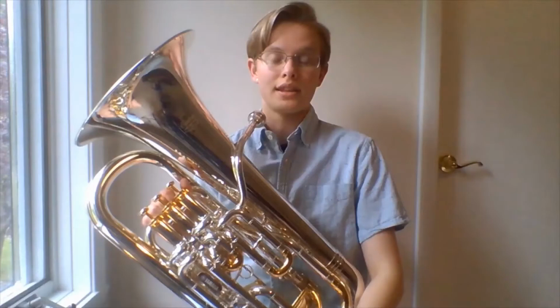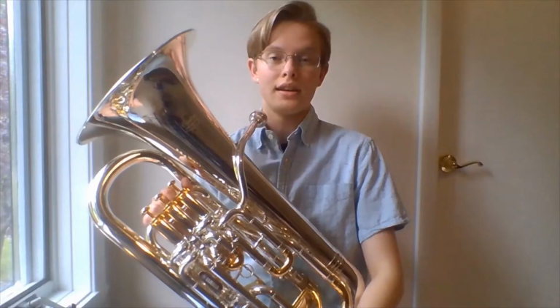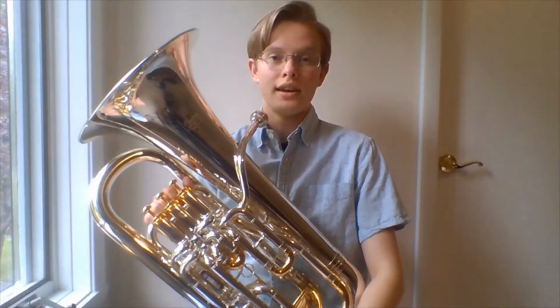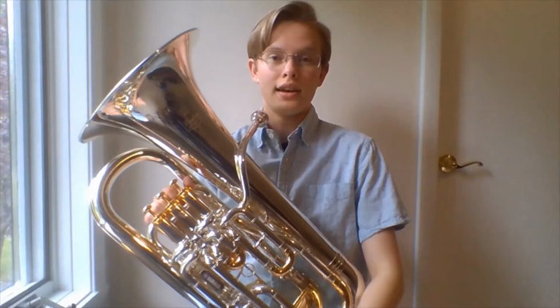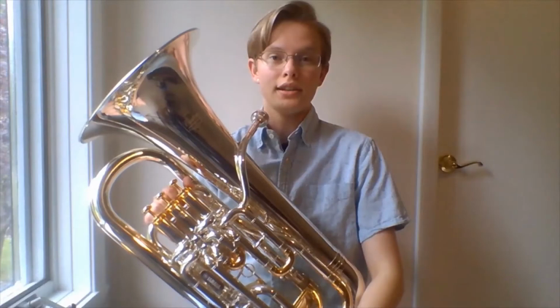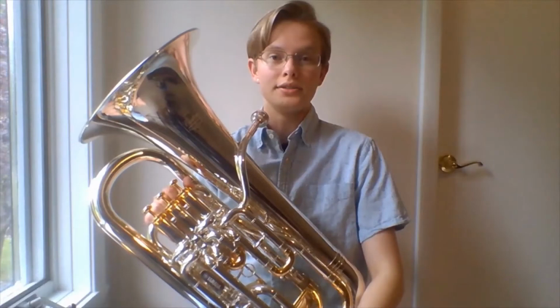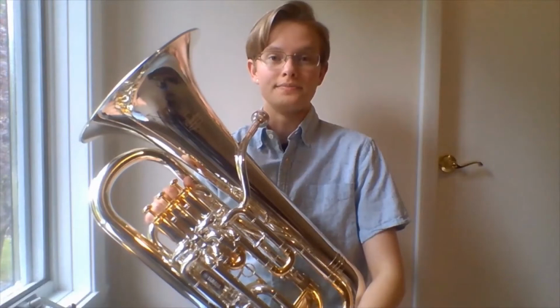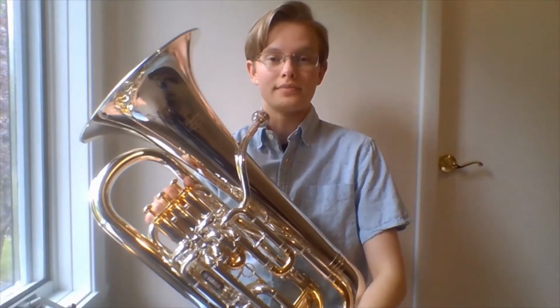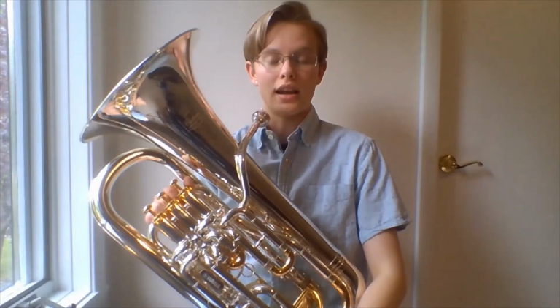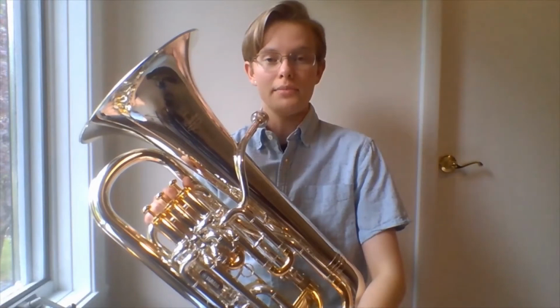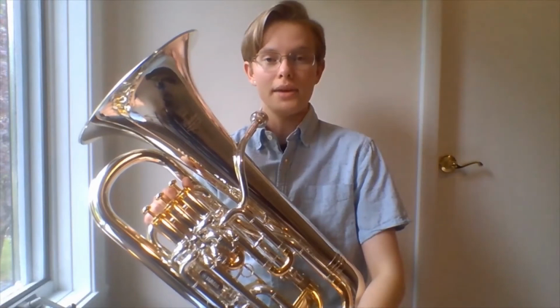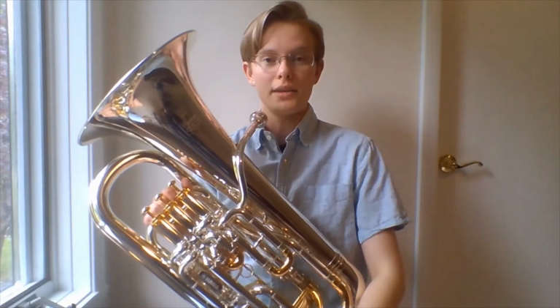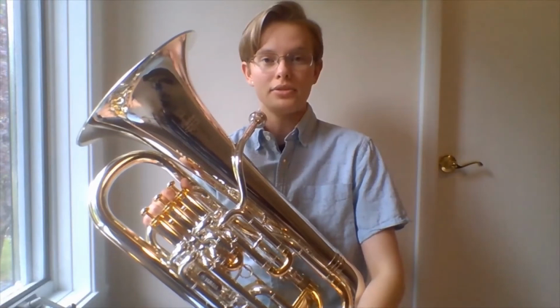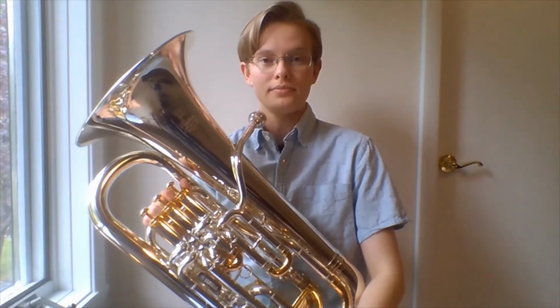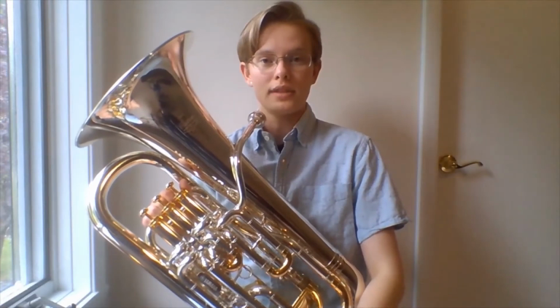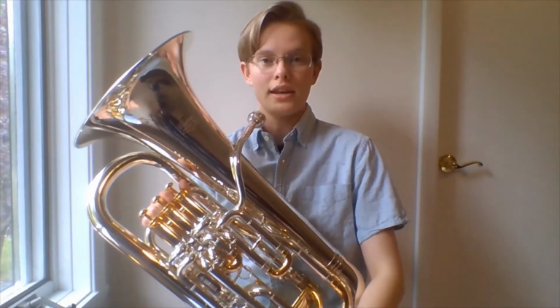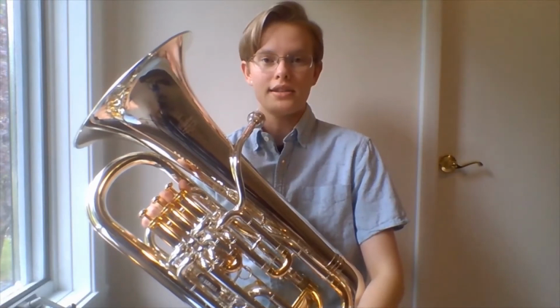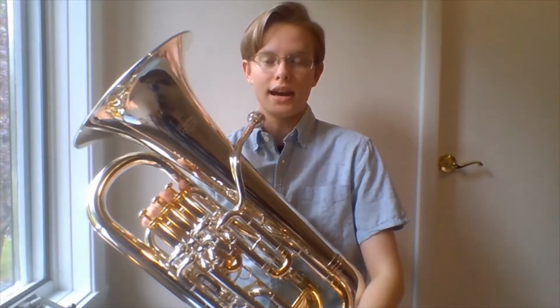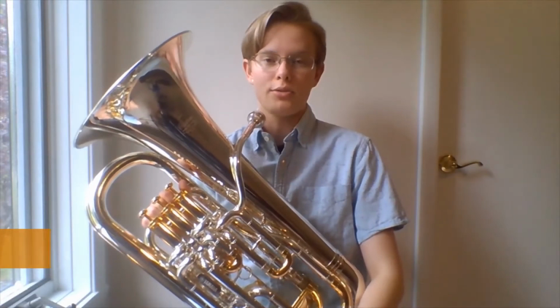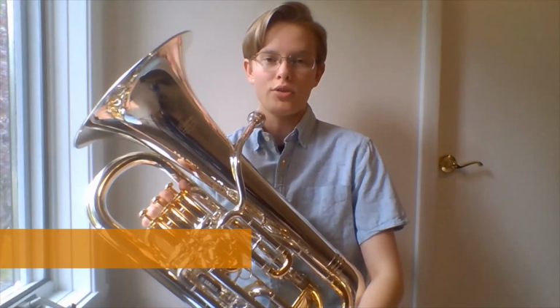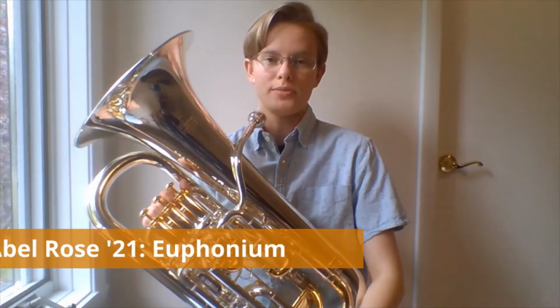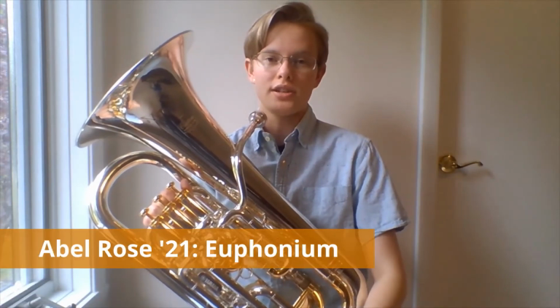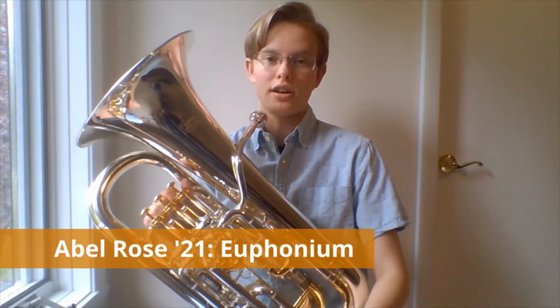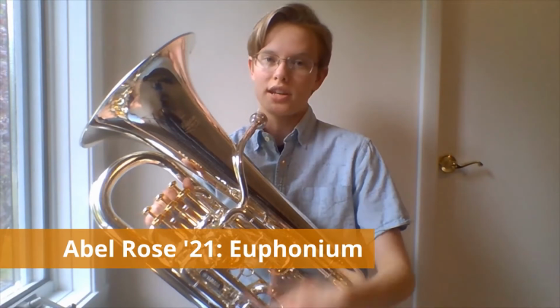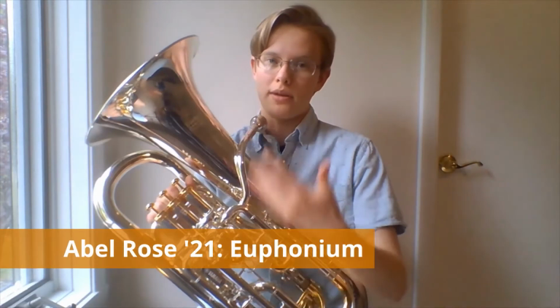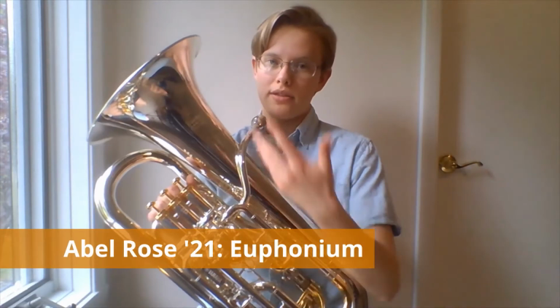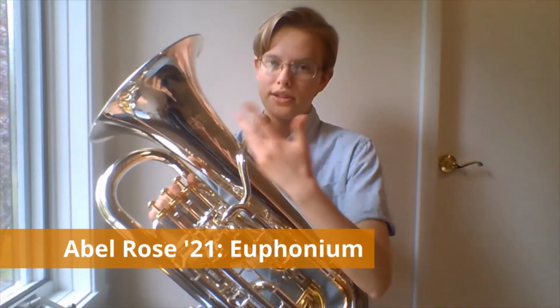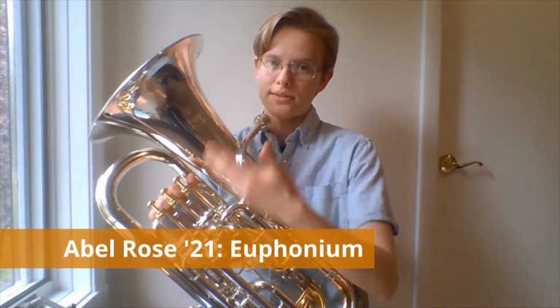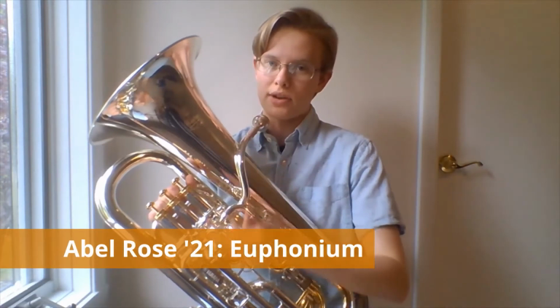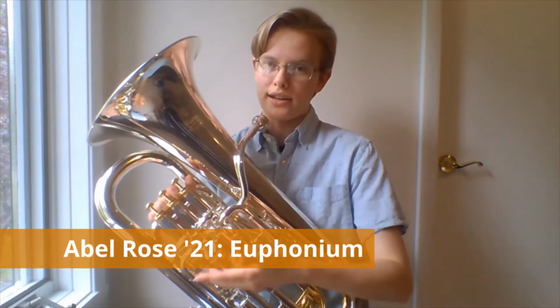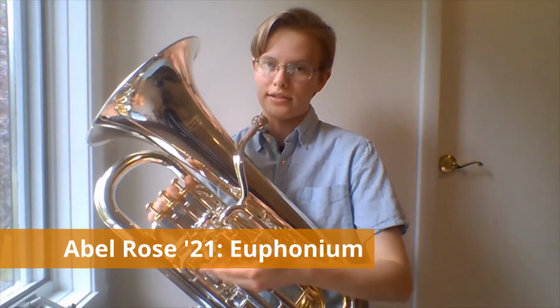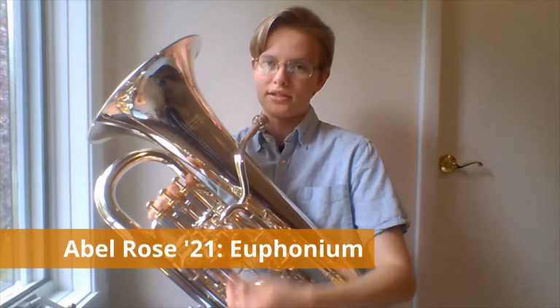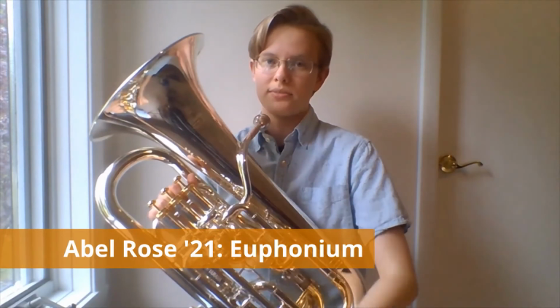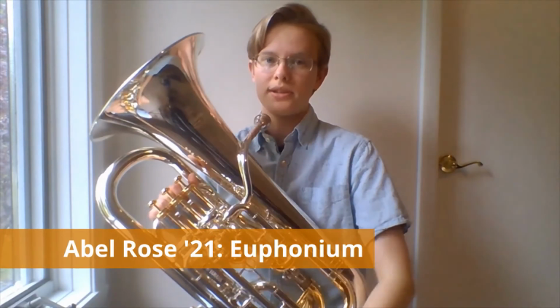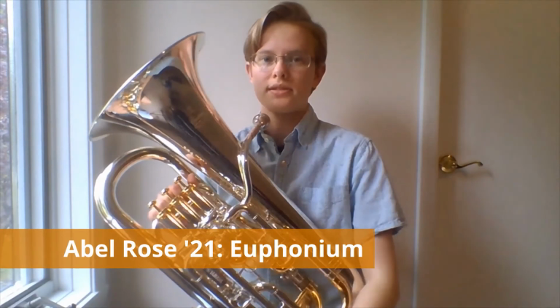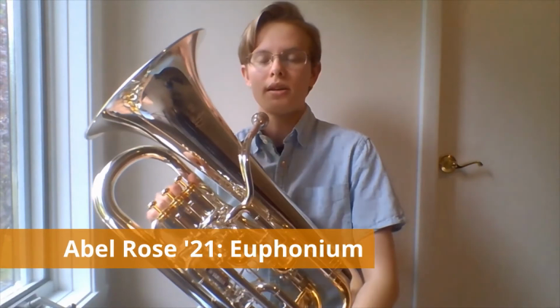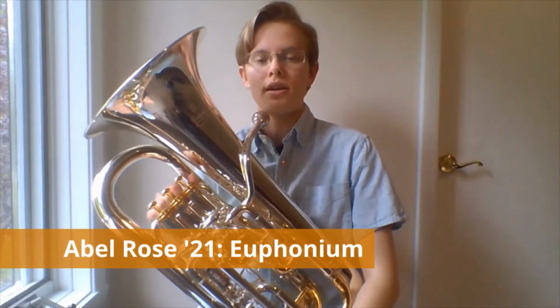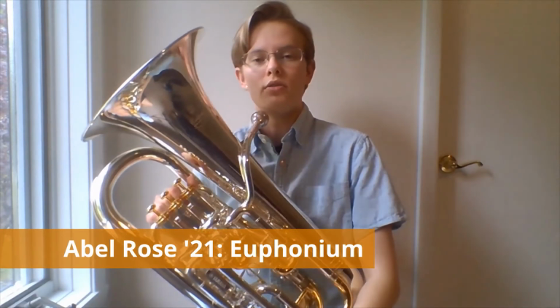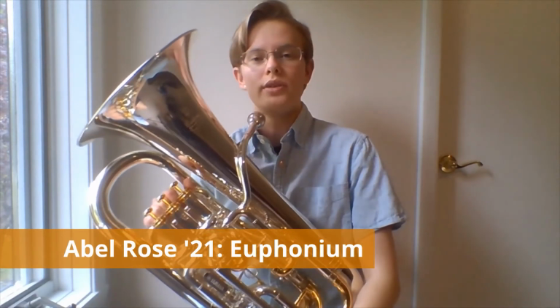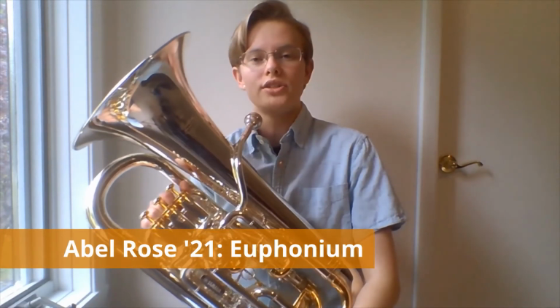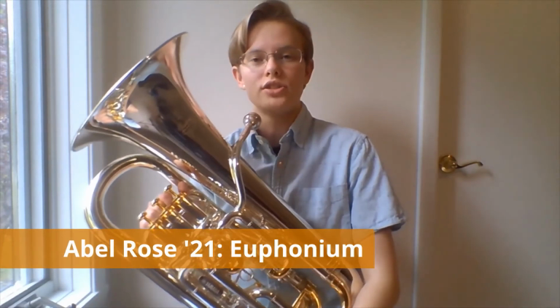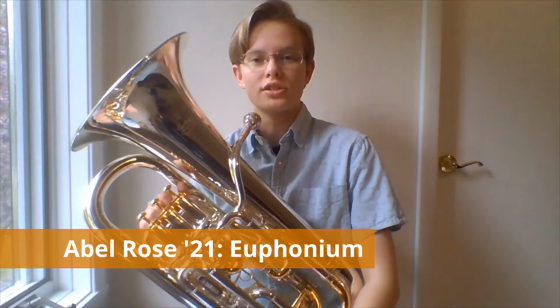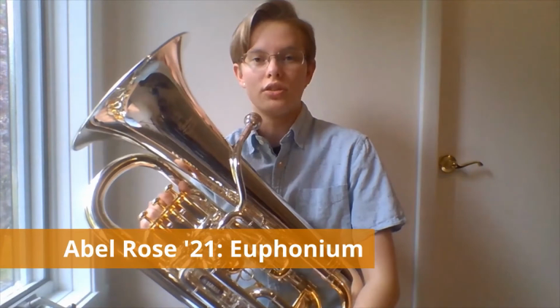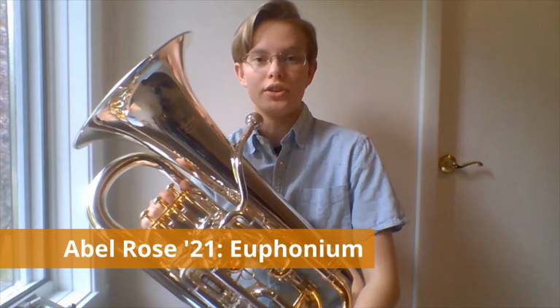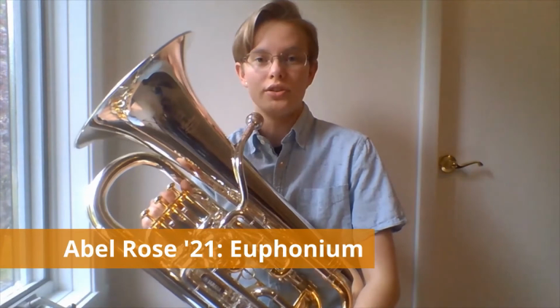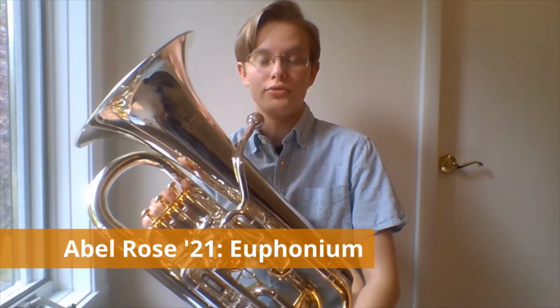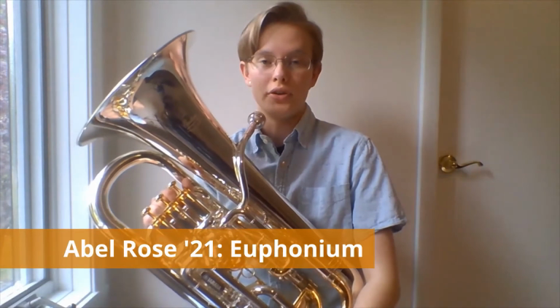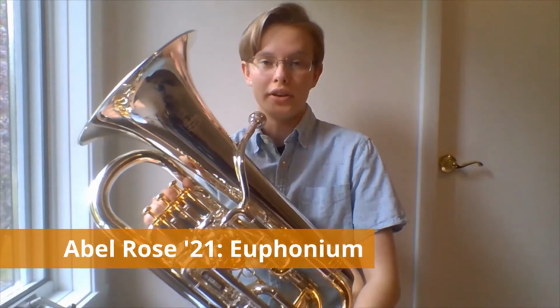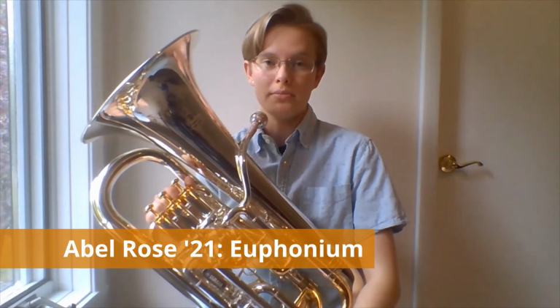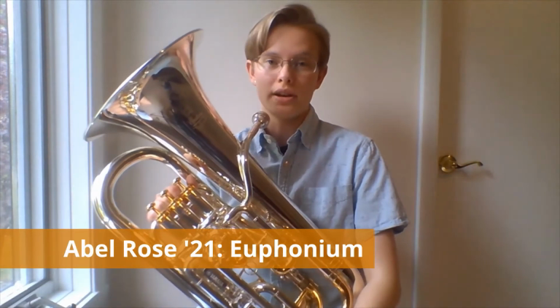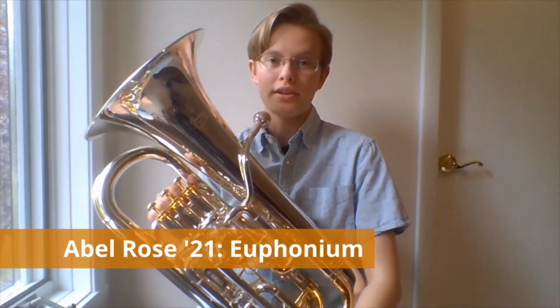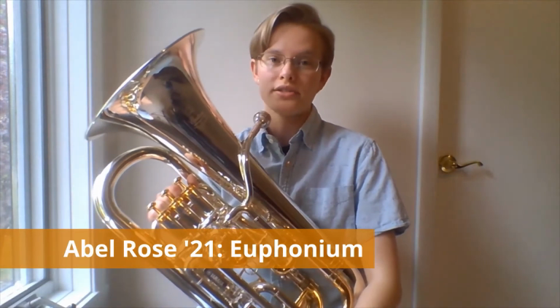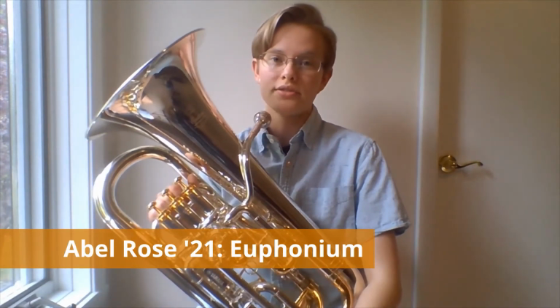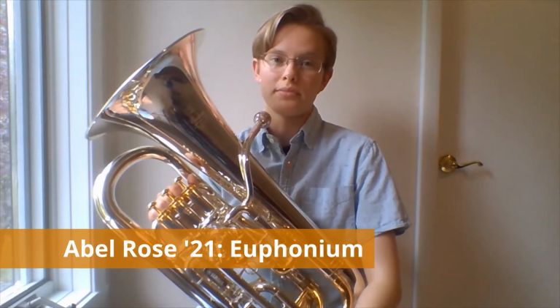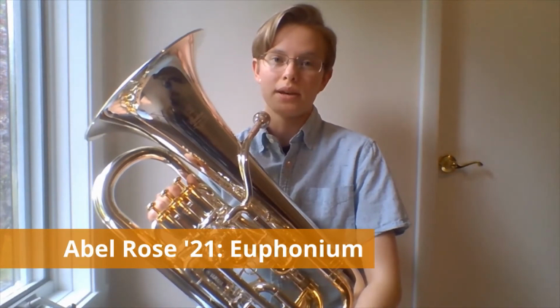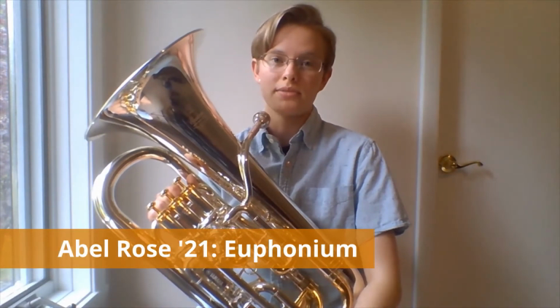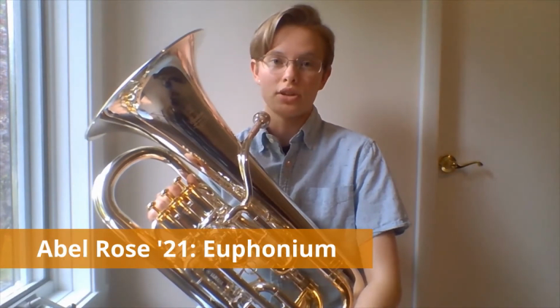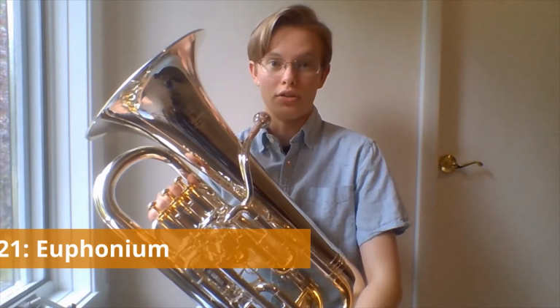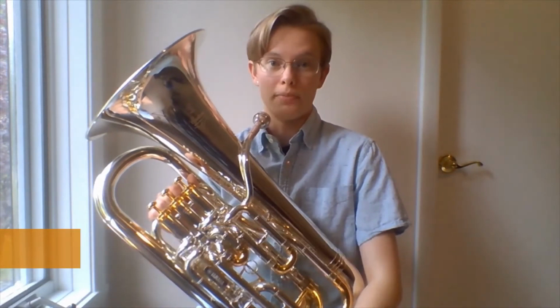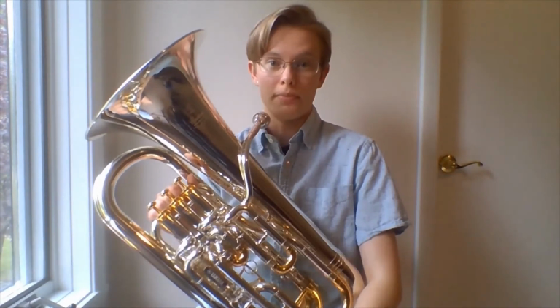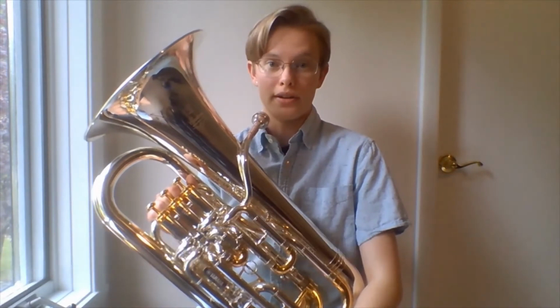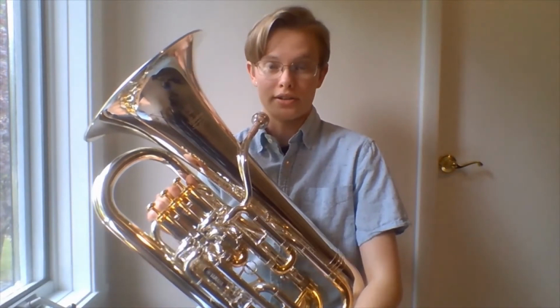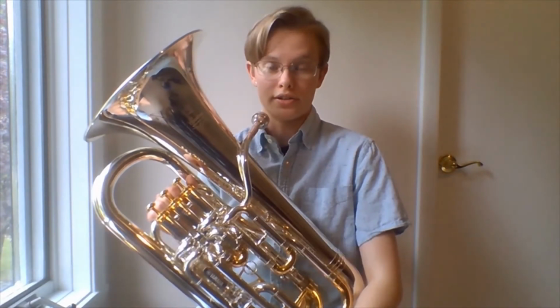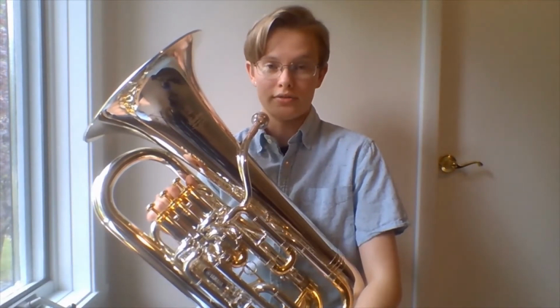Hello, I'm Abel, and I'm going to be talking about this brass instrument, which is called the euphonium and also sometimes called the baritone.